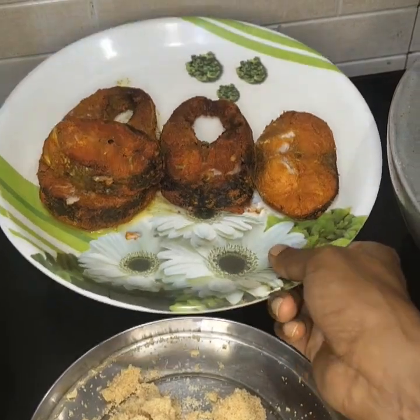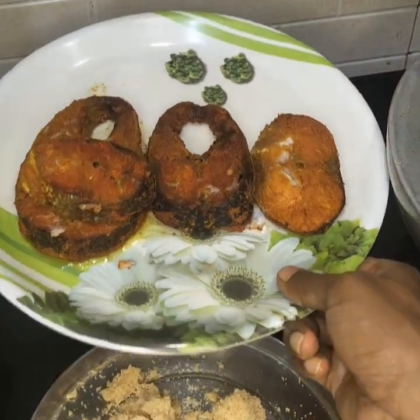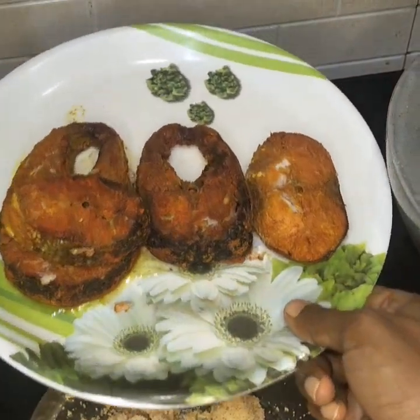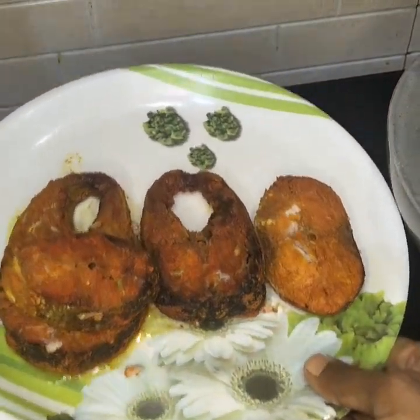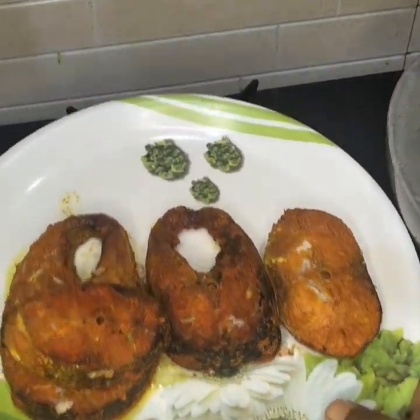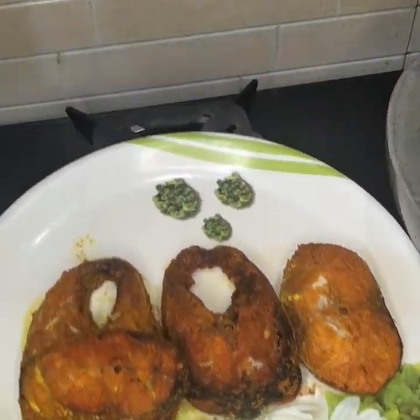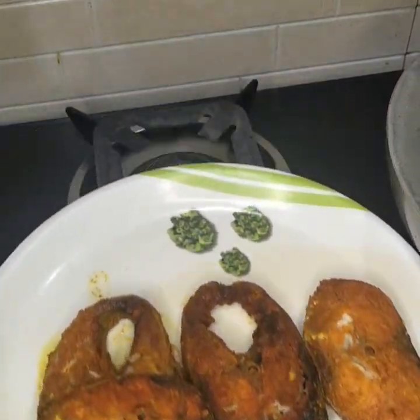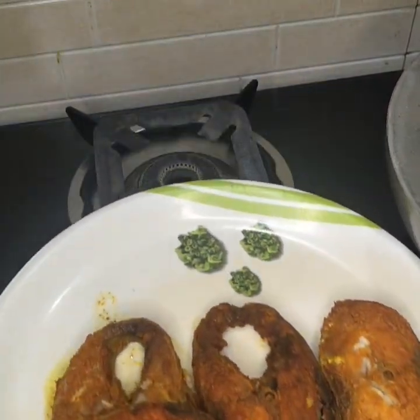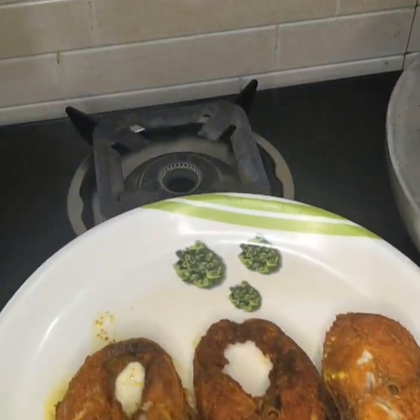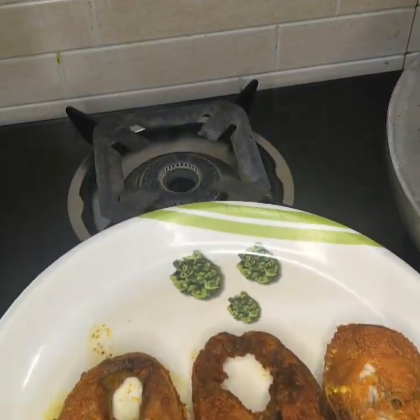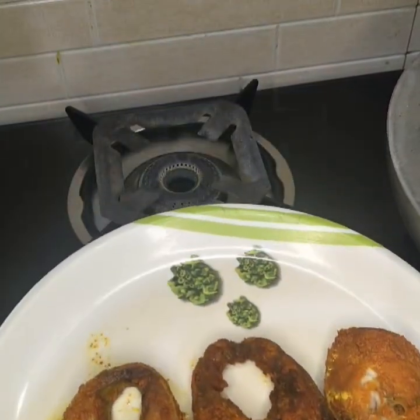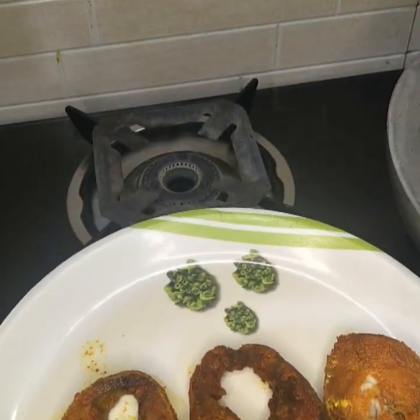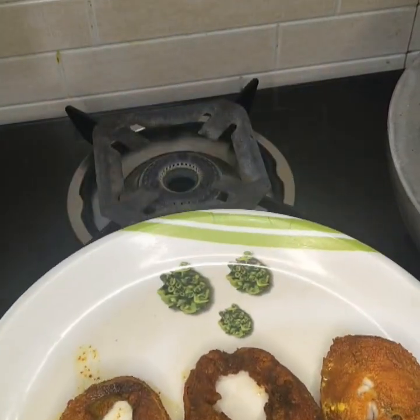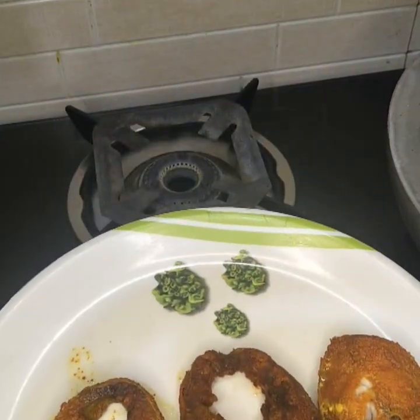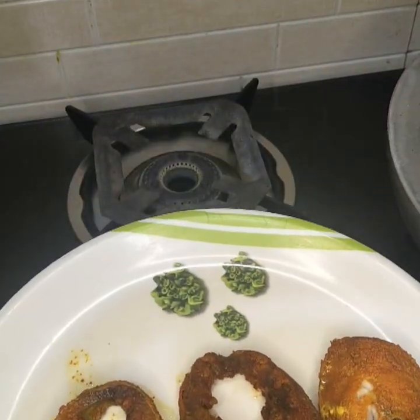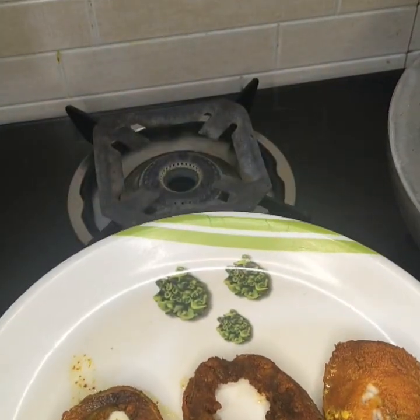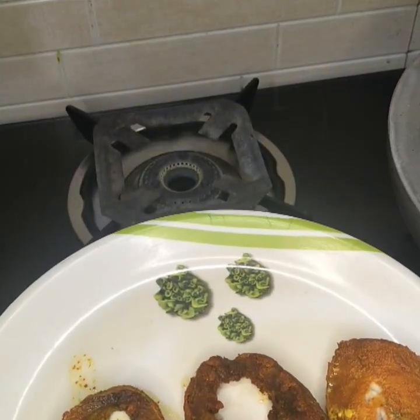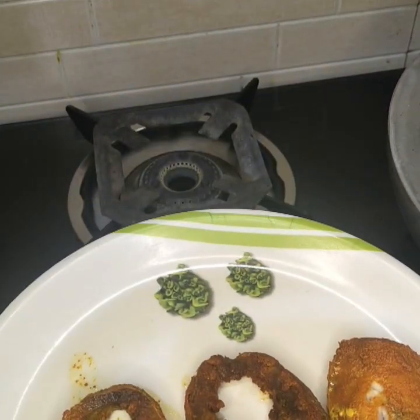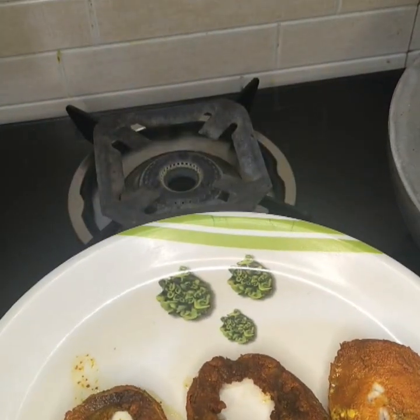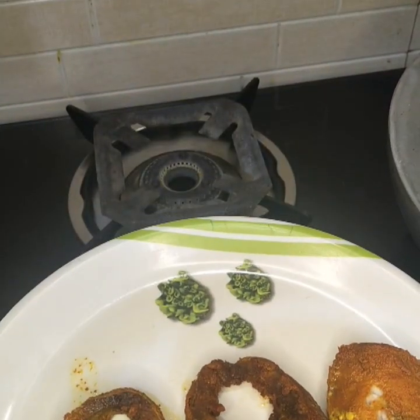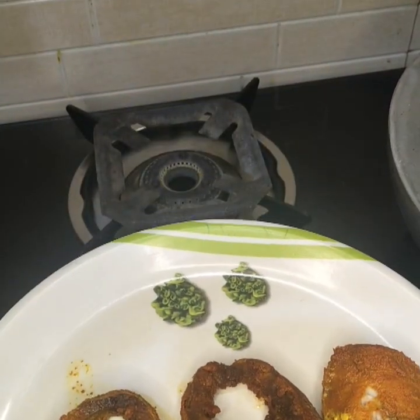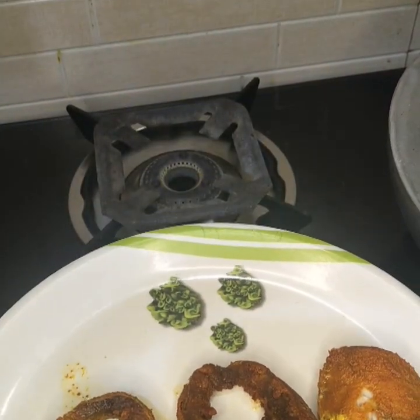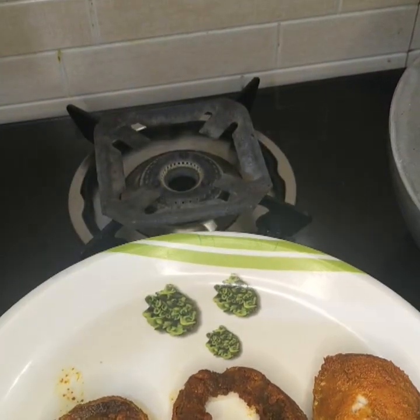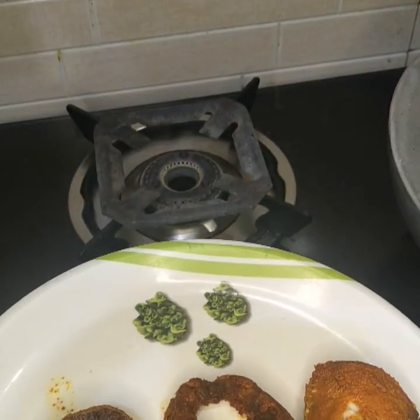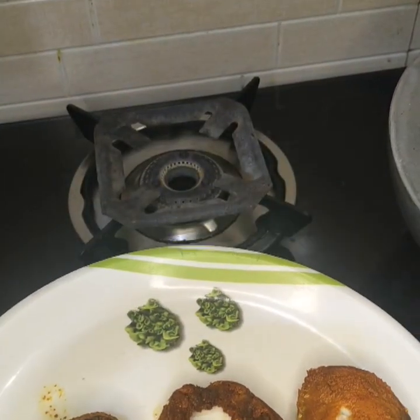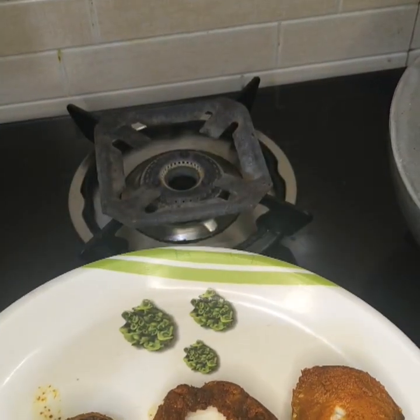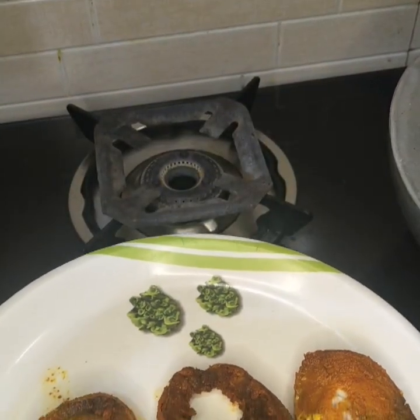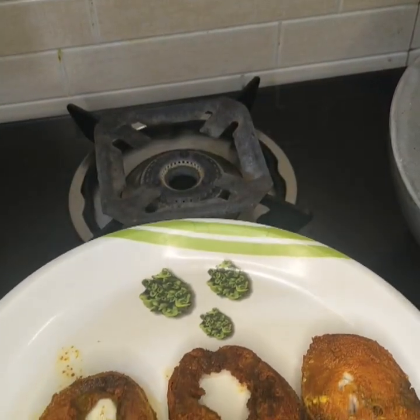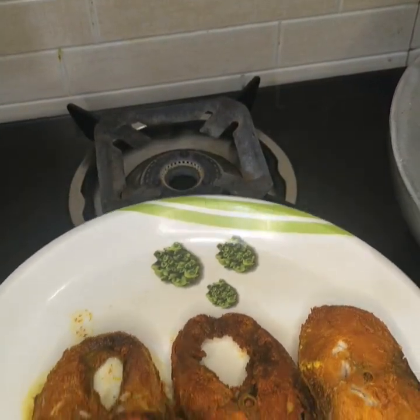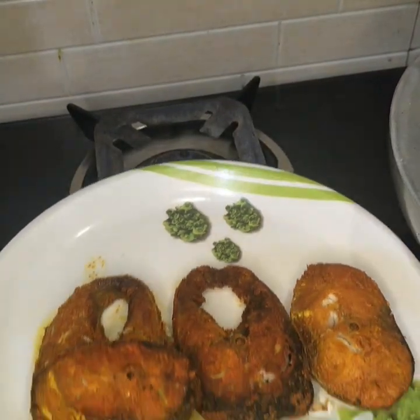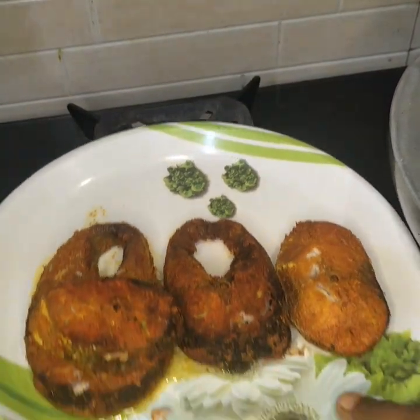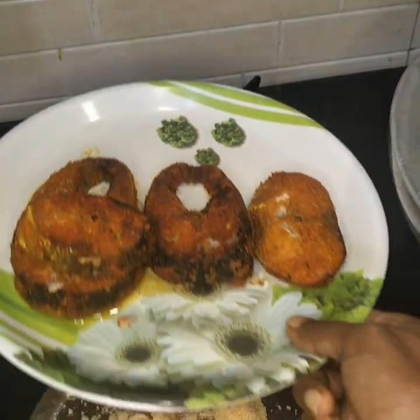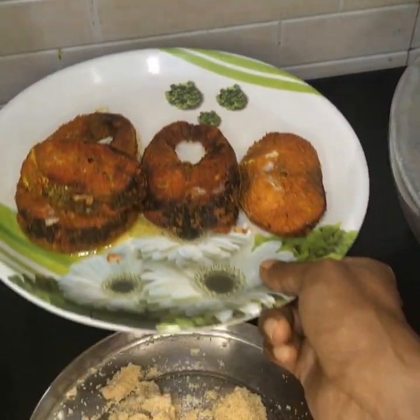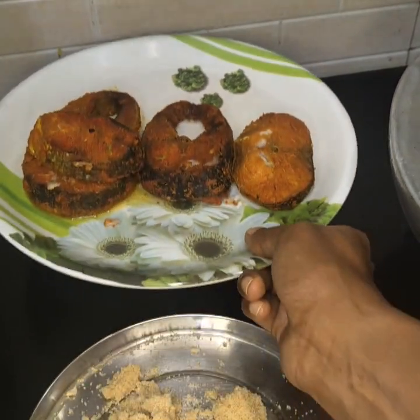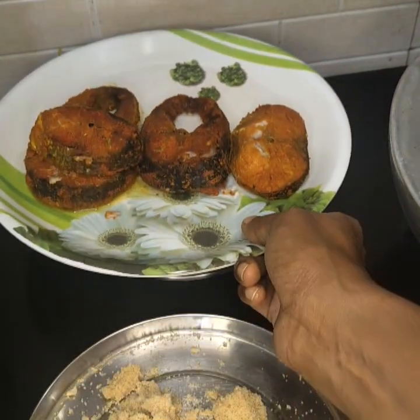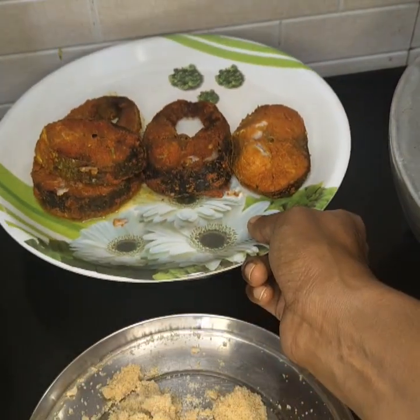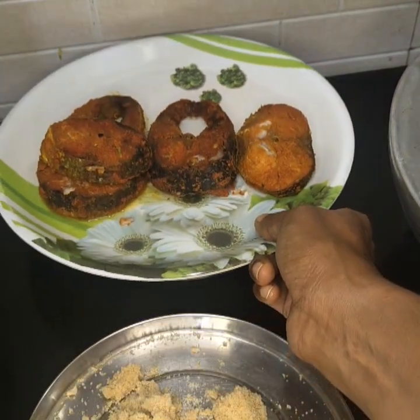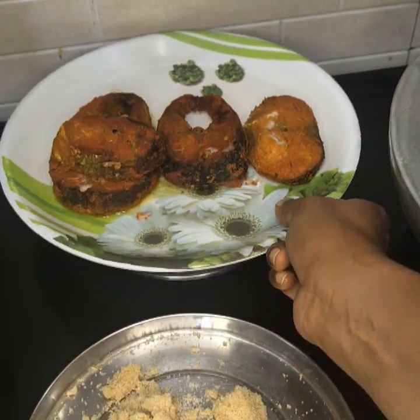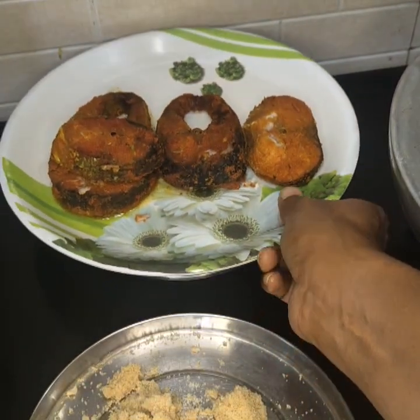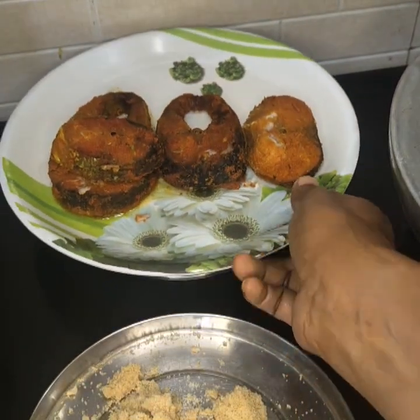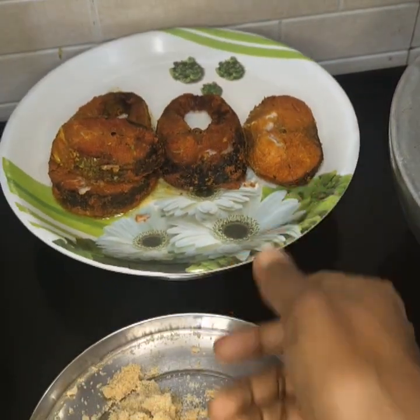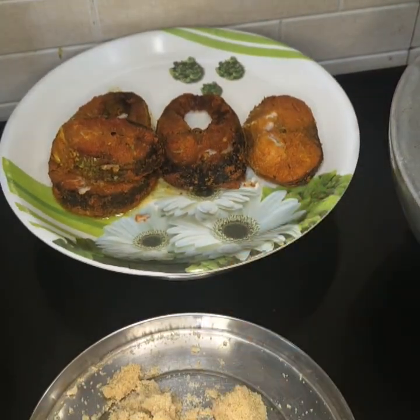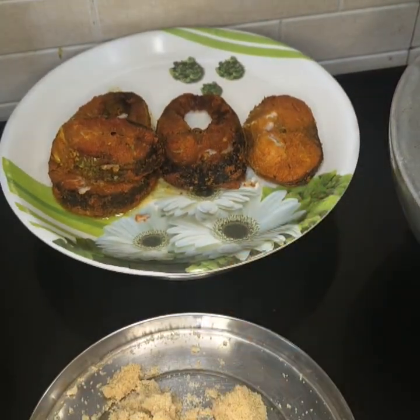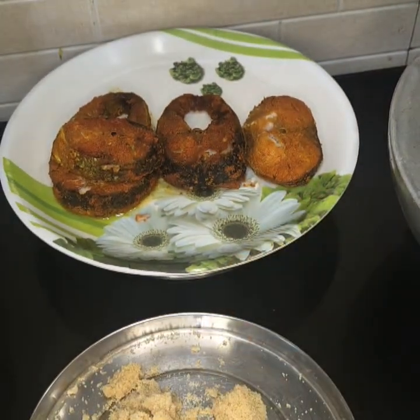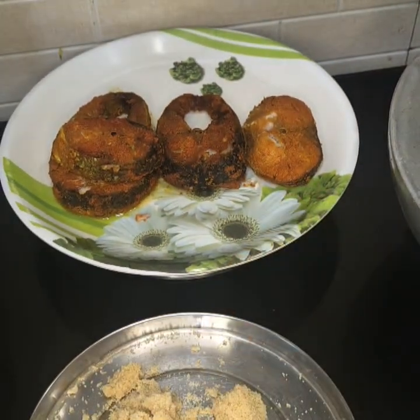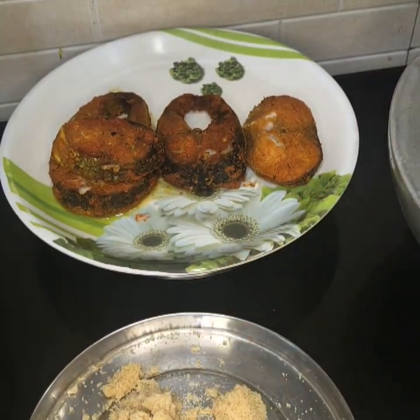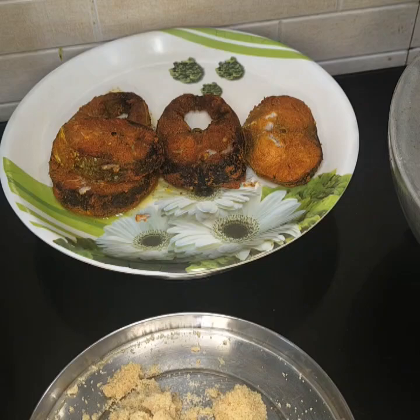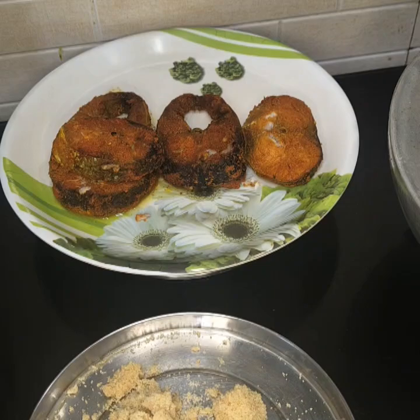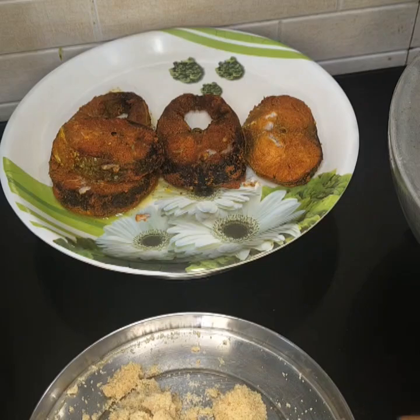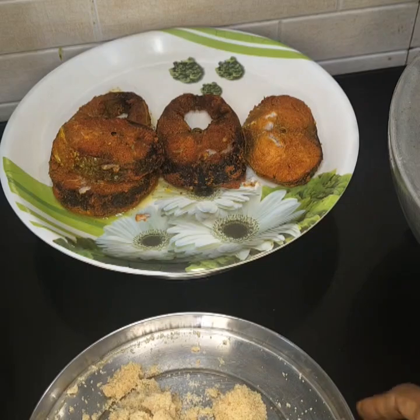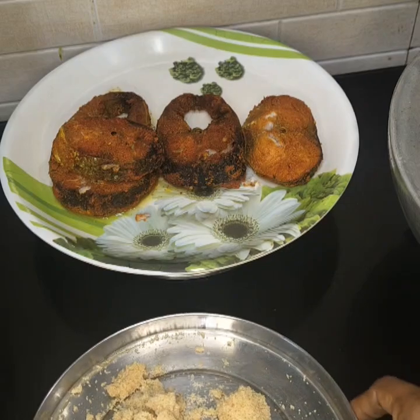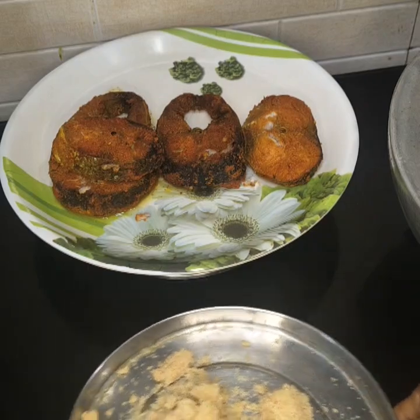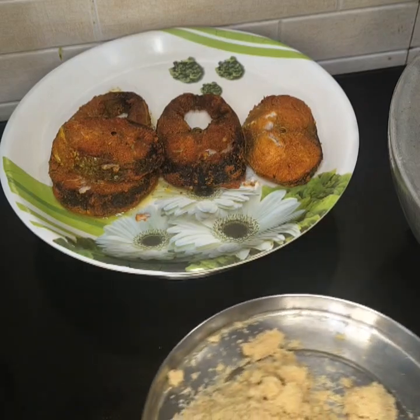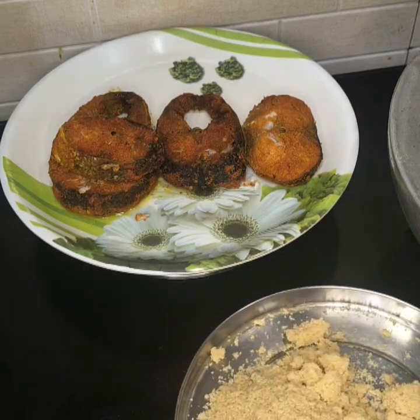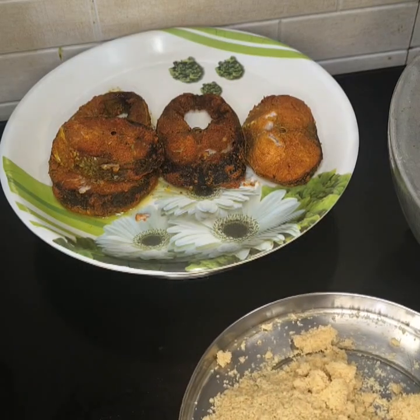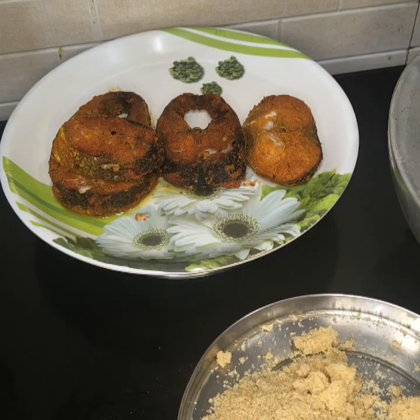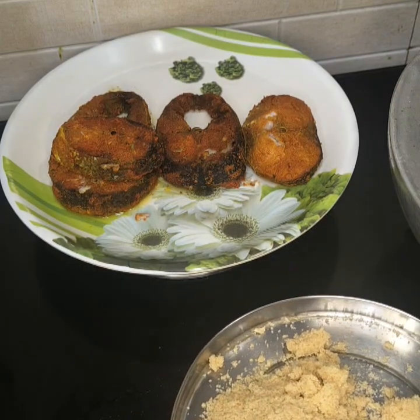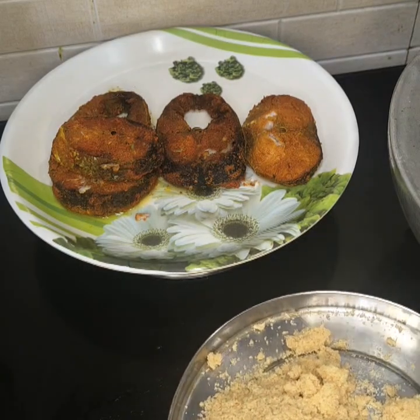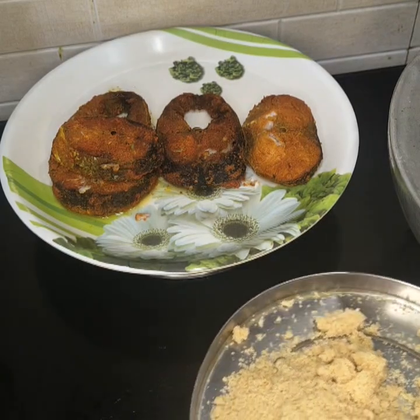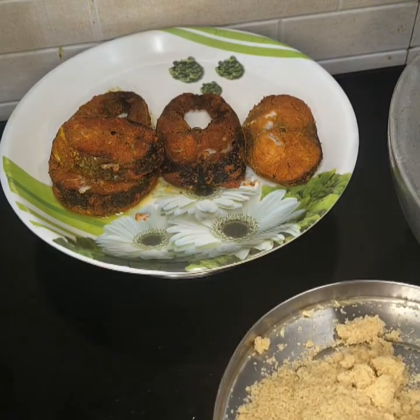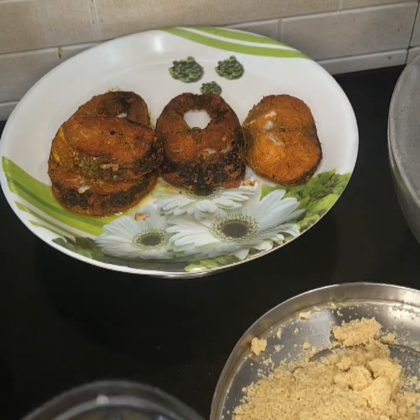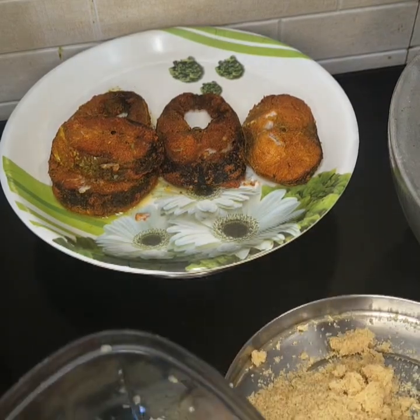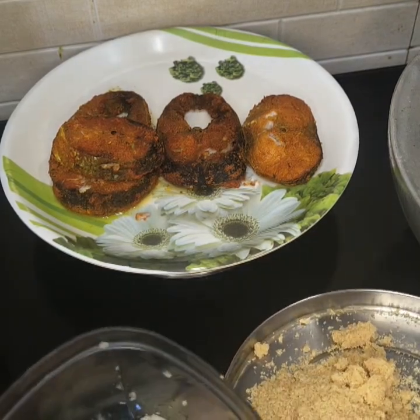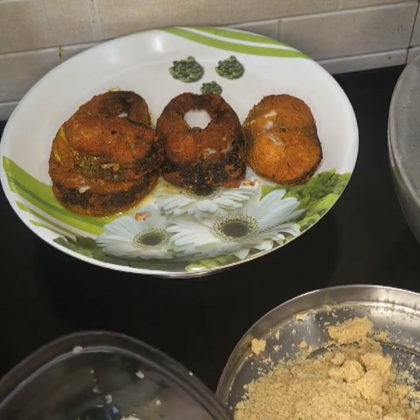In this video, we are using a fish plate. We put three to four pieces of fish on the fish plate.